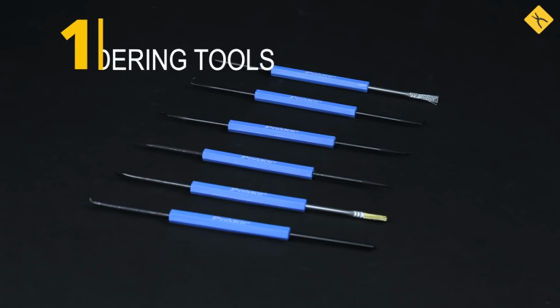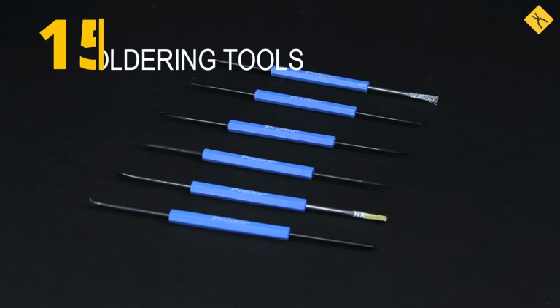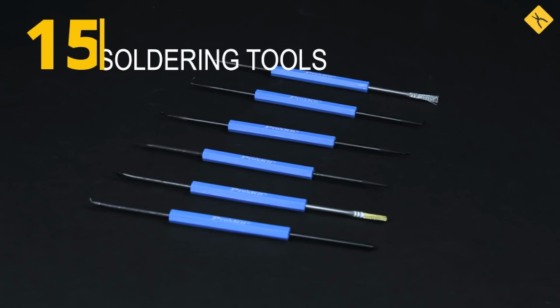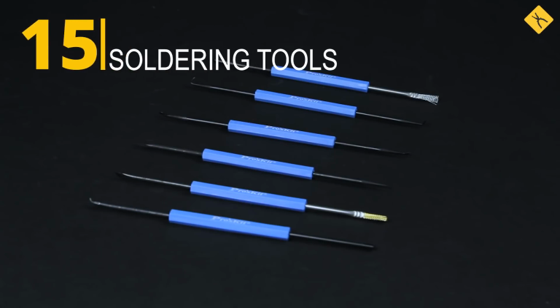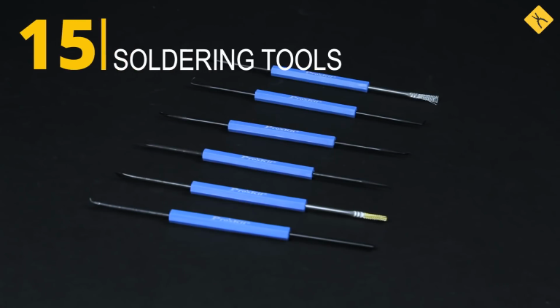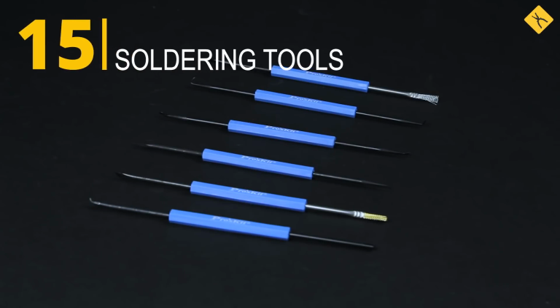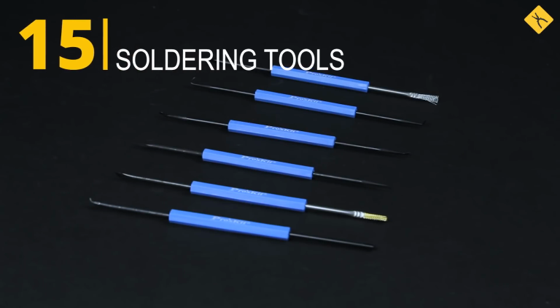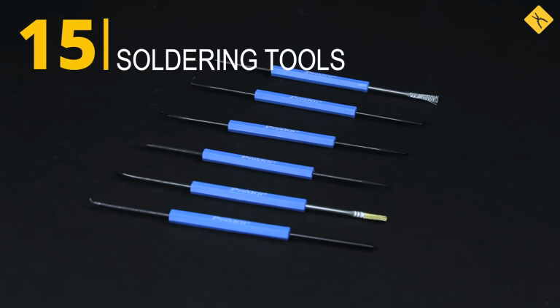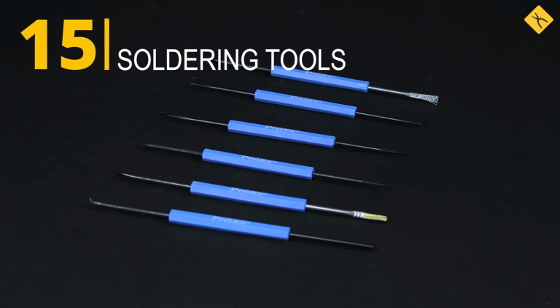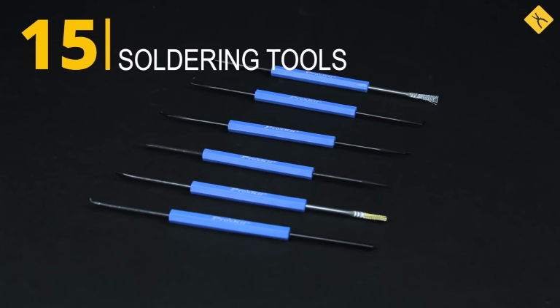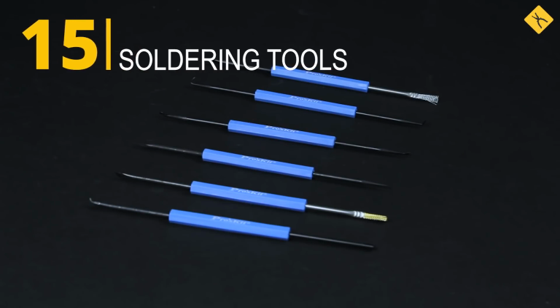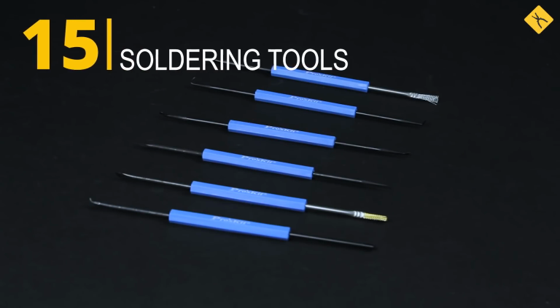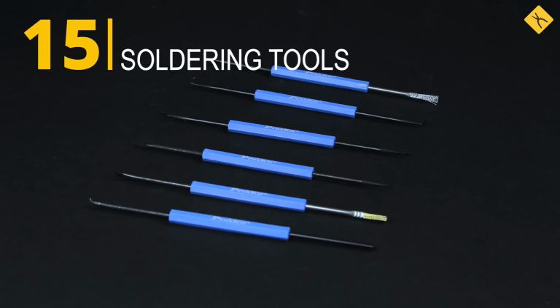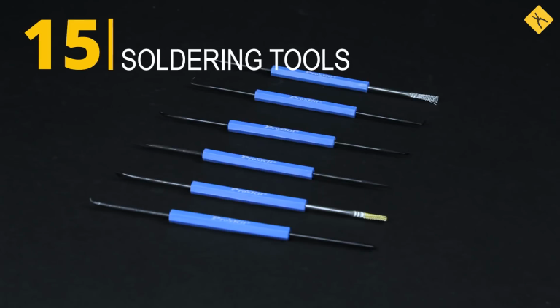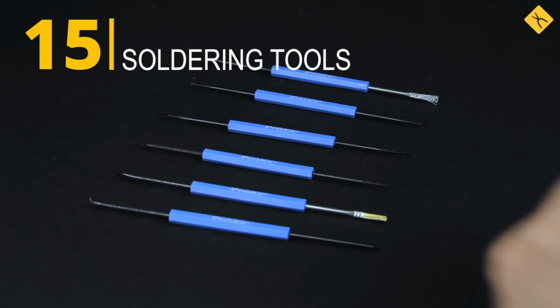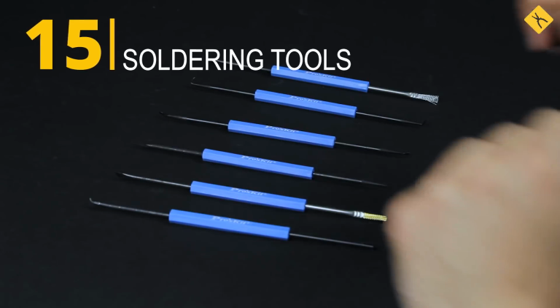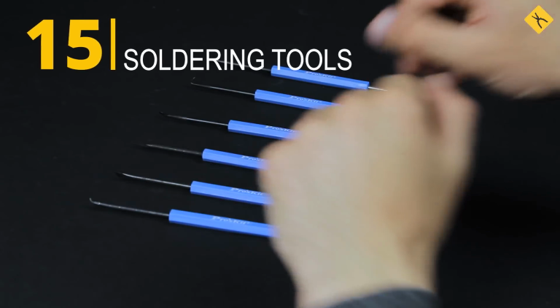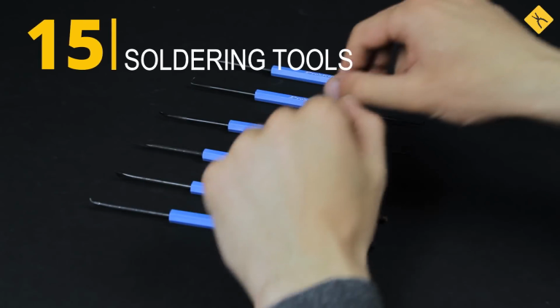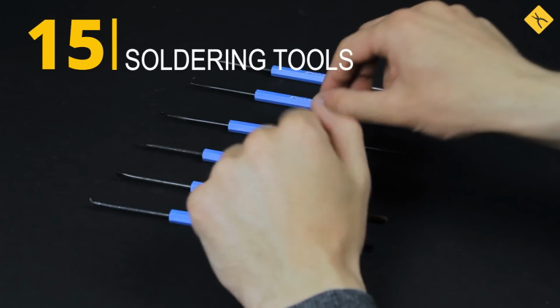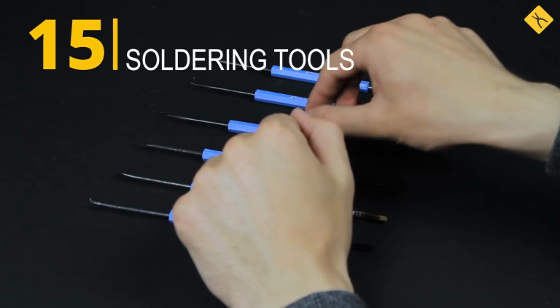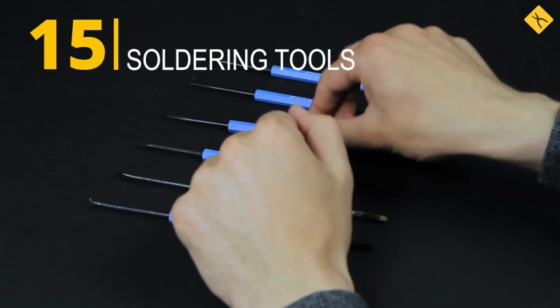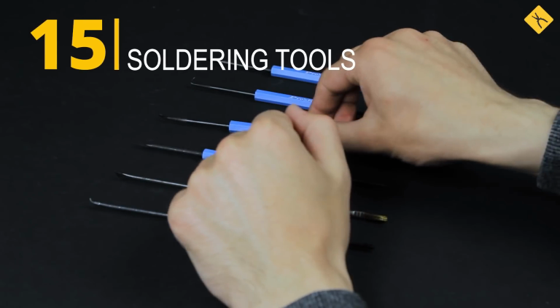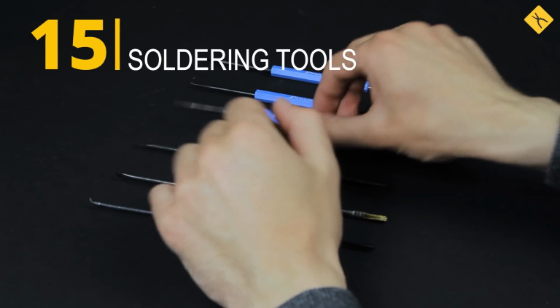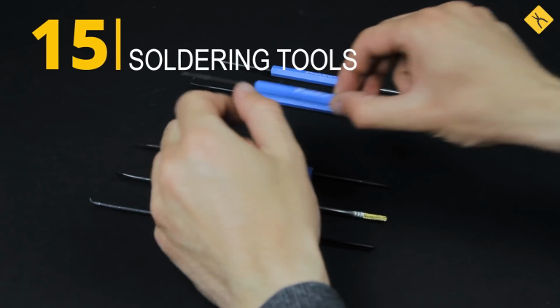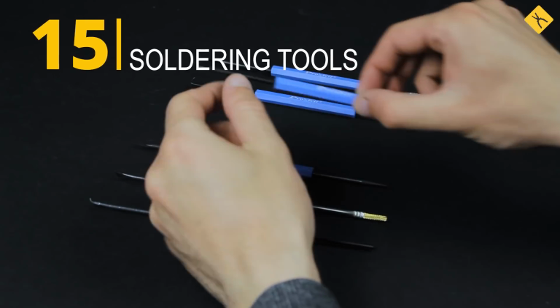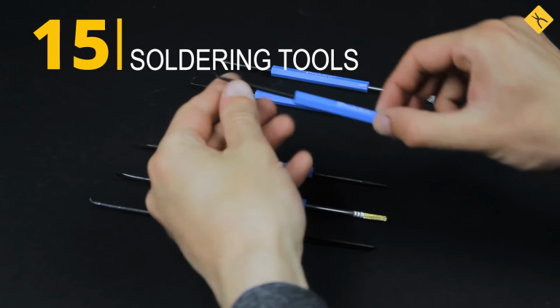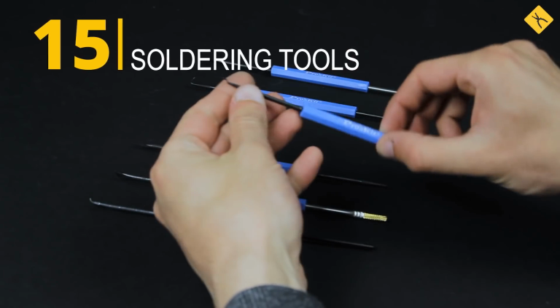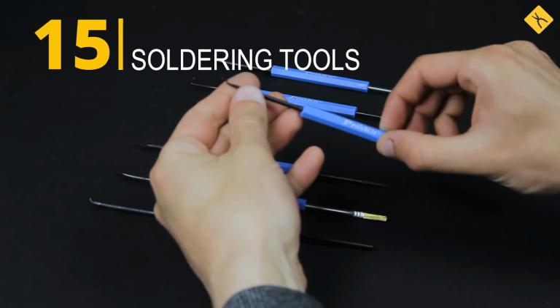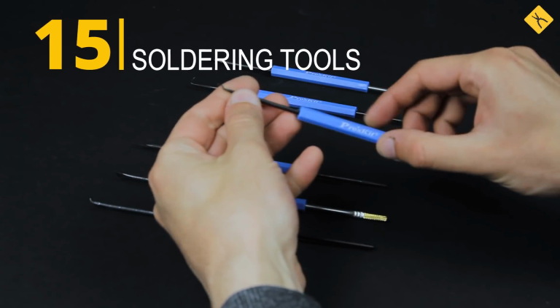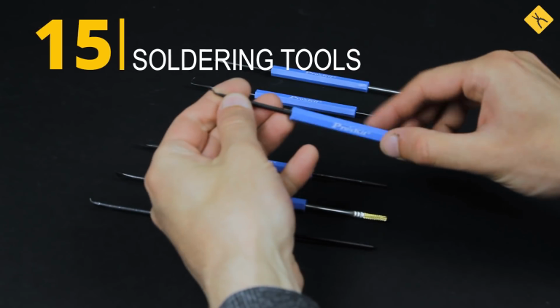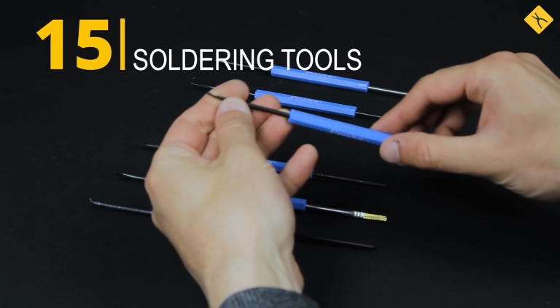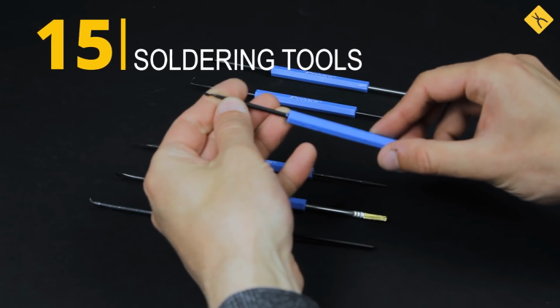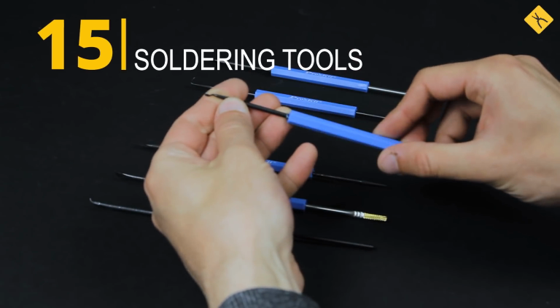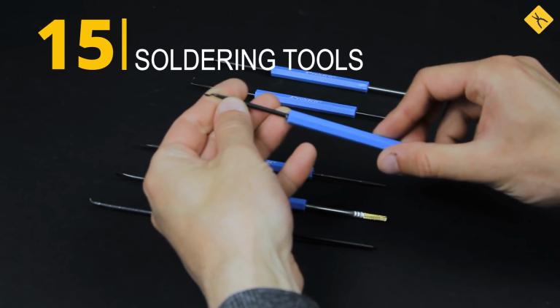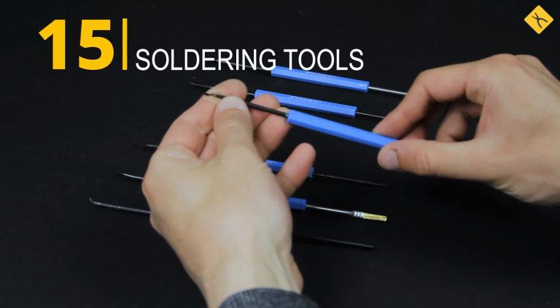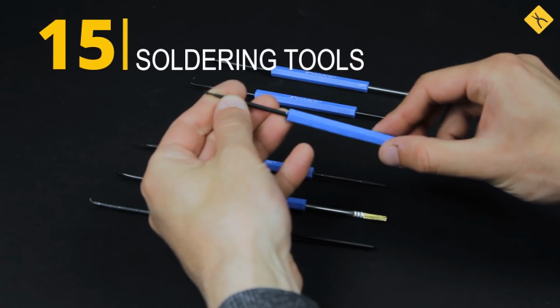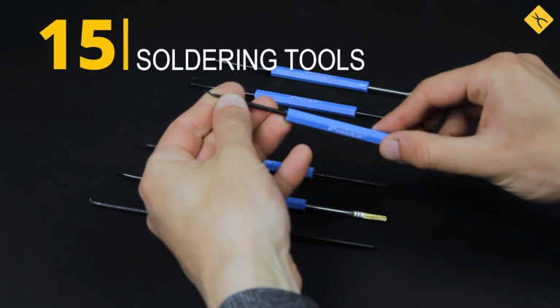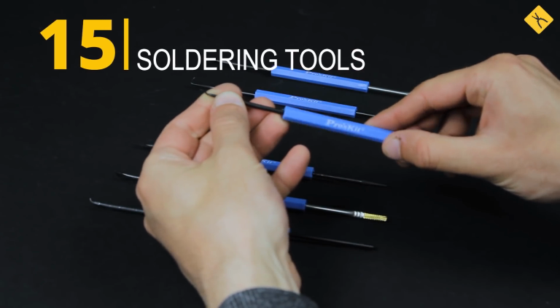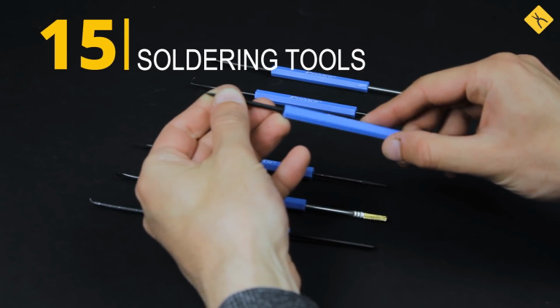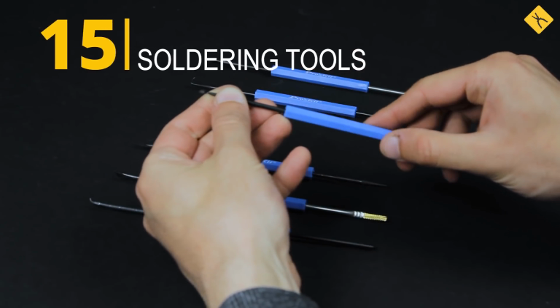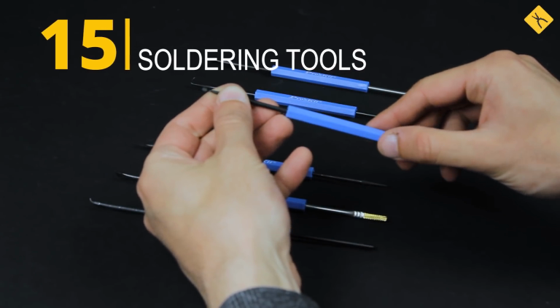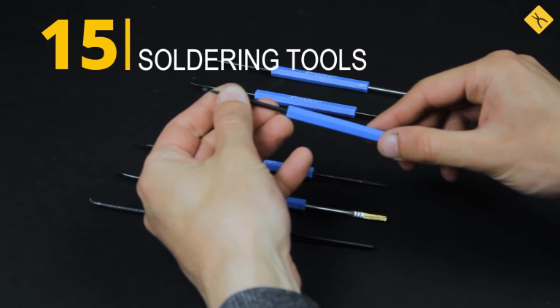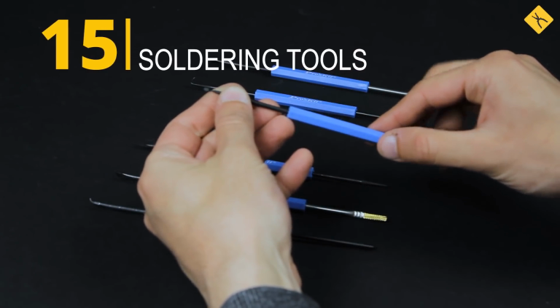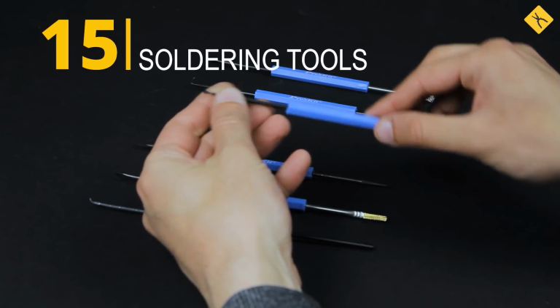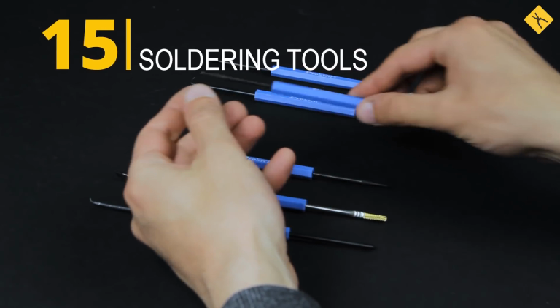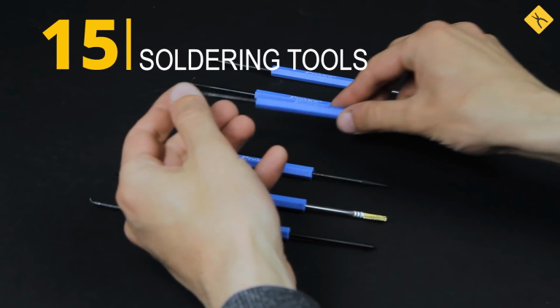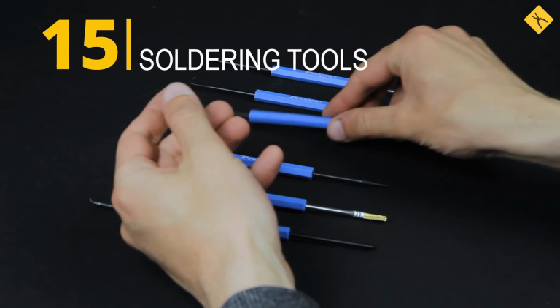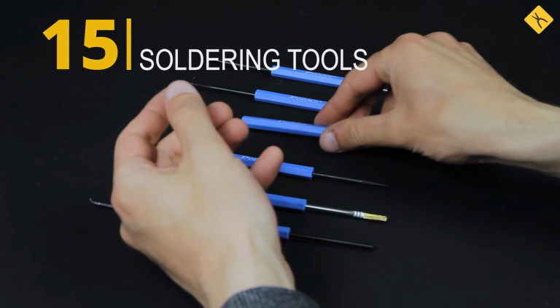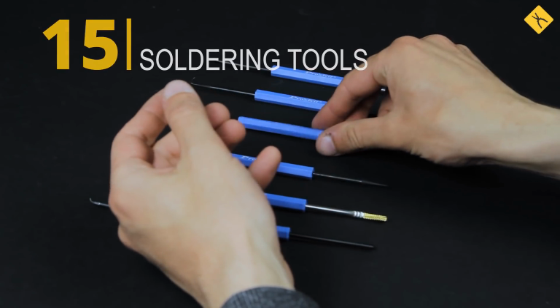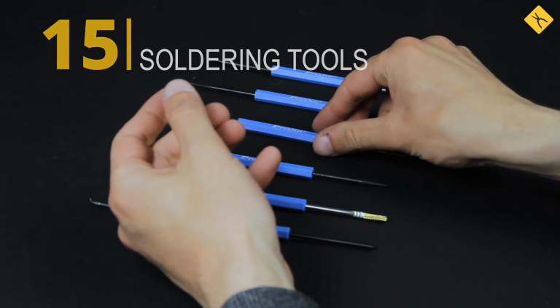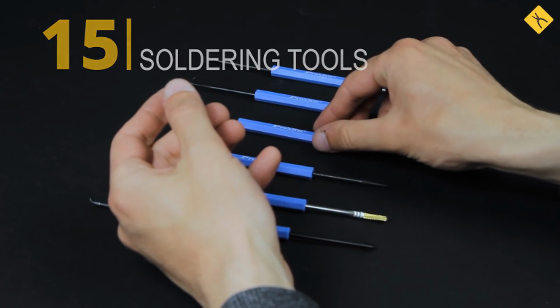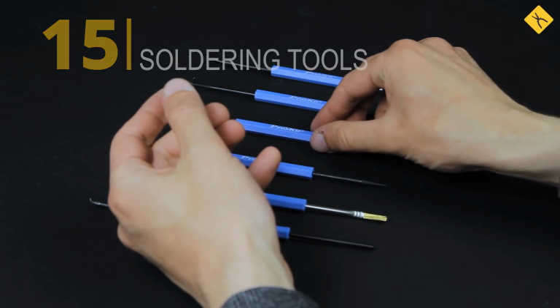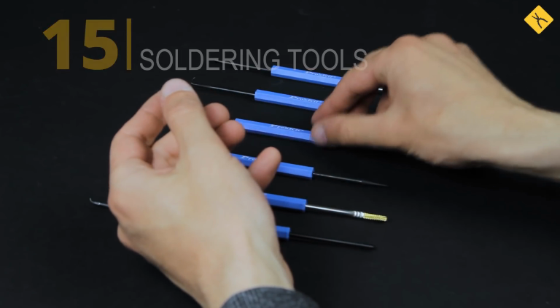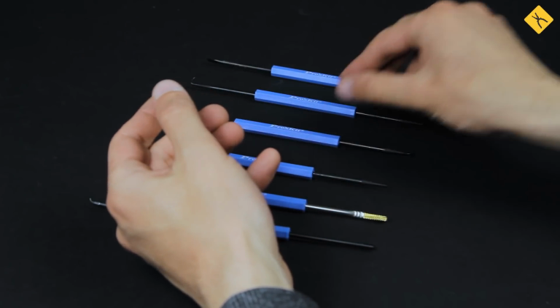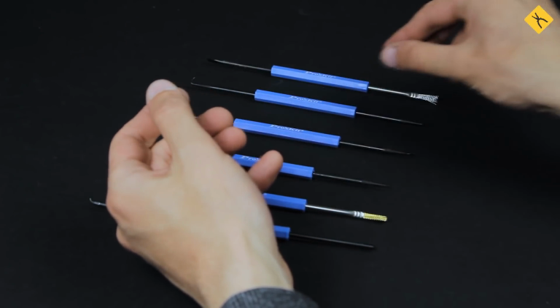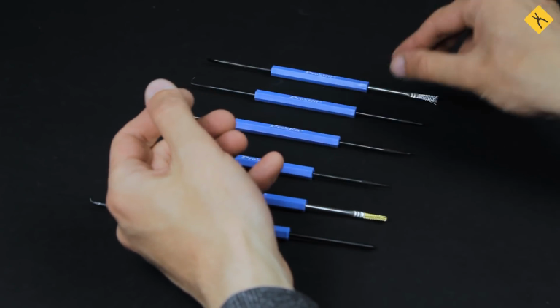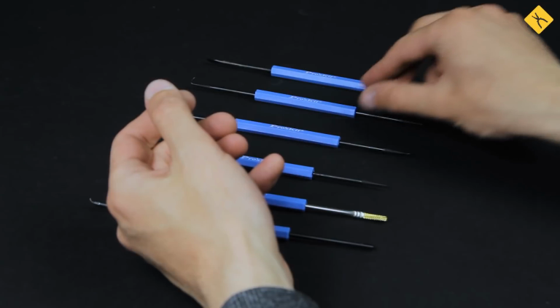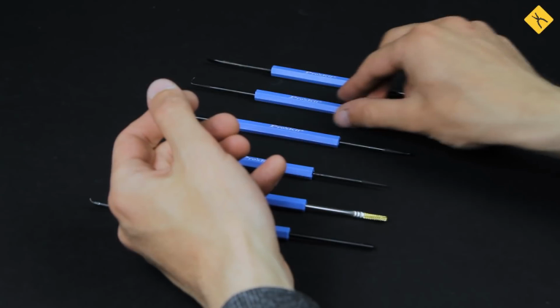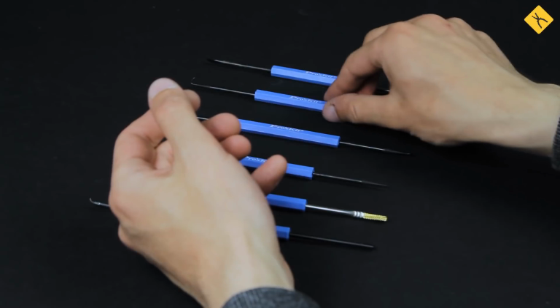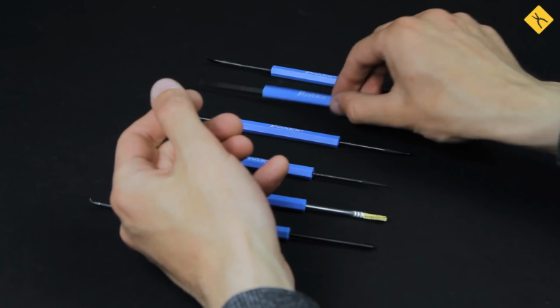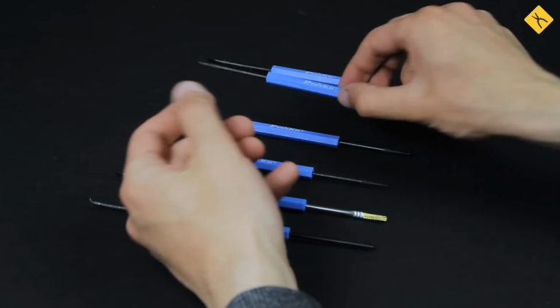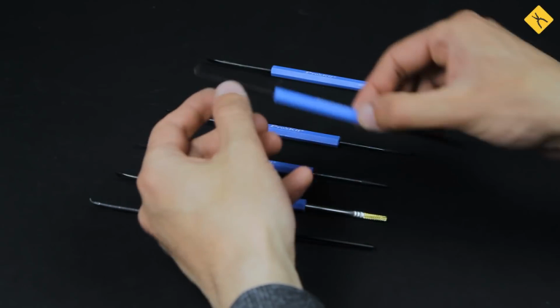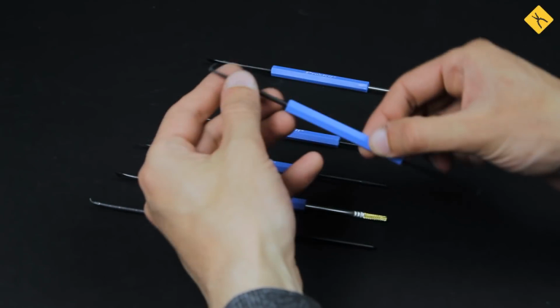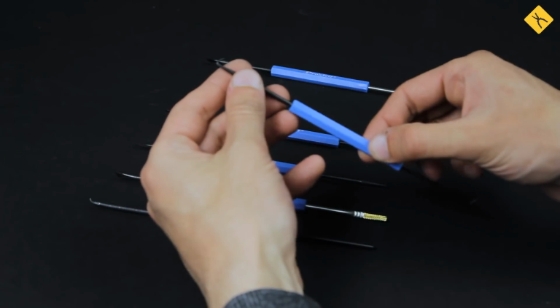Soldering tools — additional tools for soldering PCB components, including mounting circuit board elements, removing excess solder and flux after soldering.